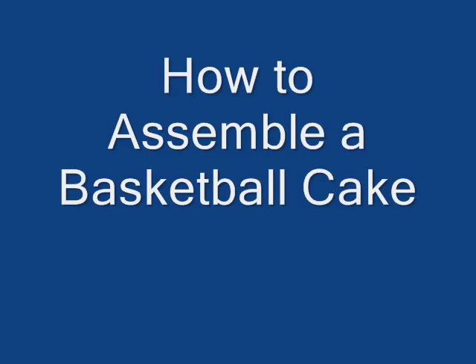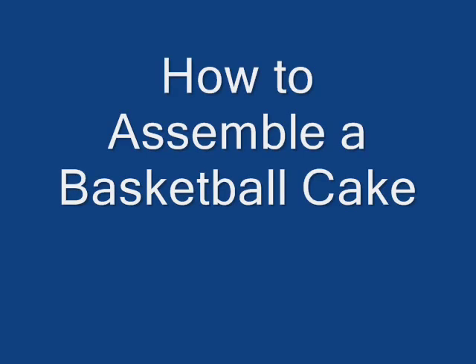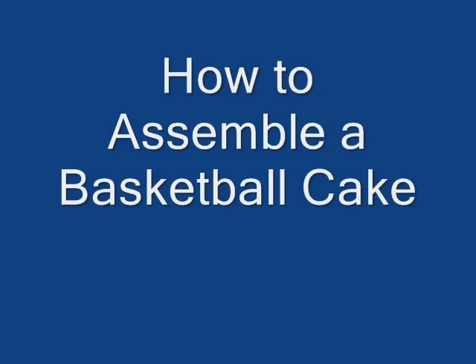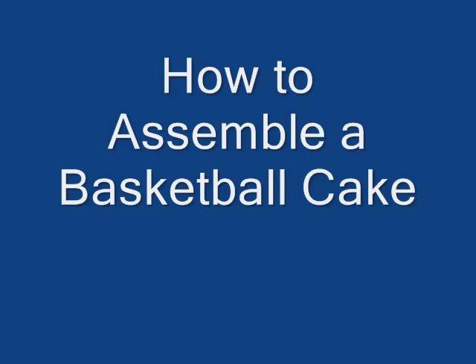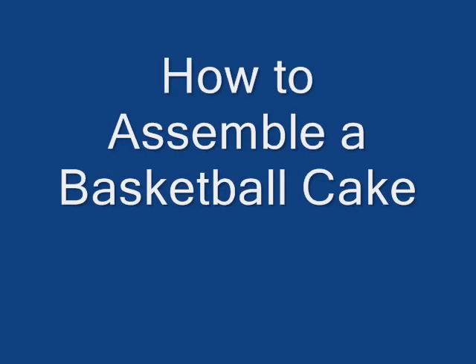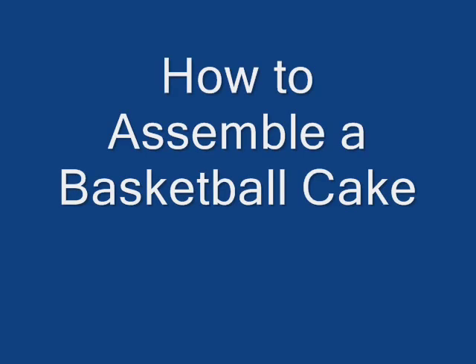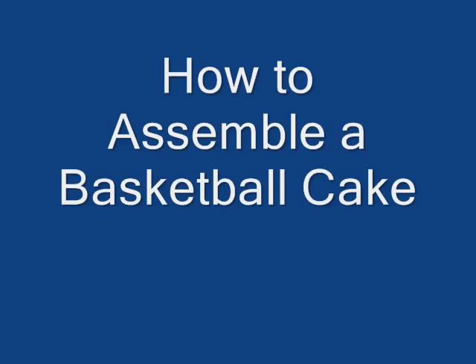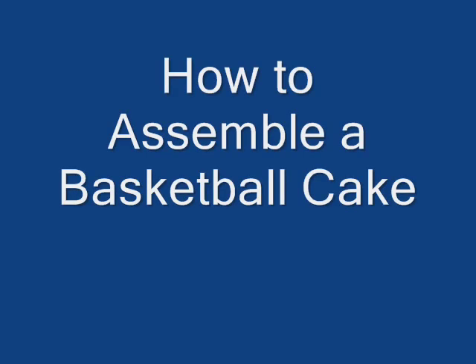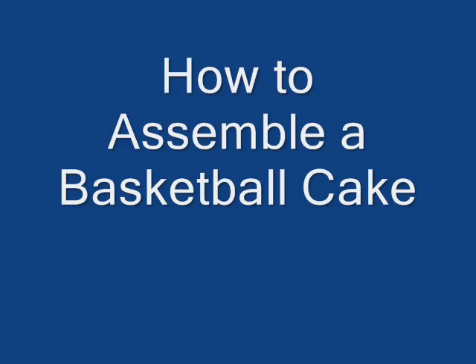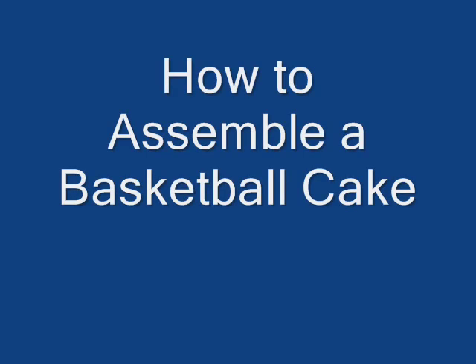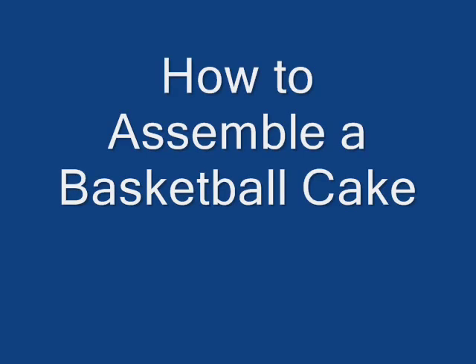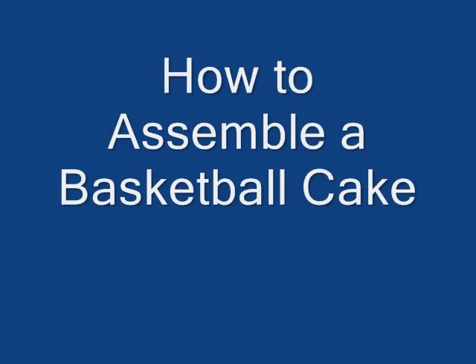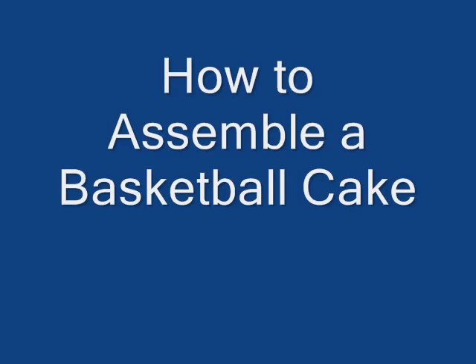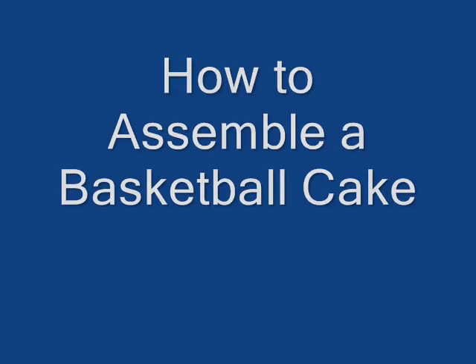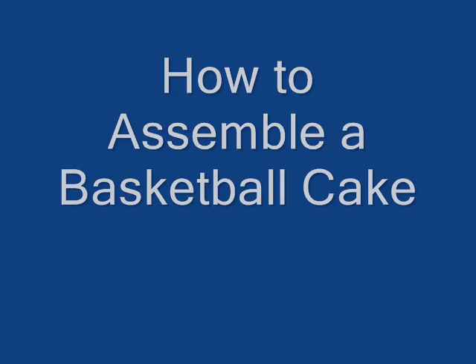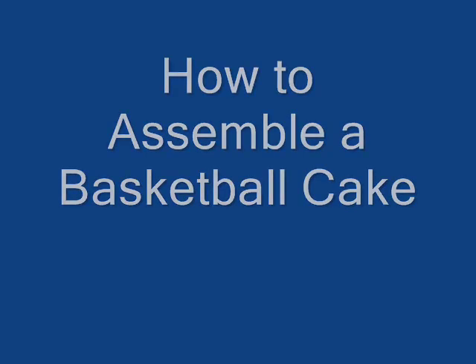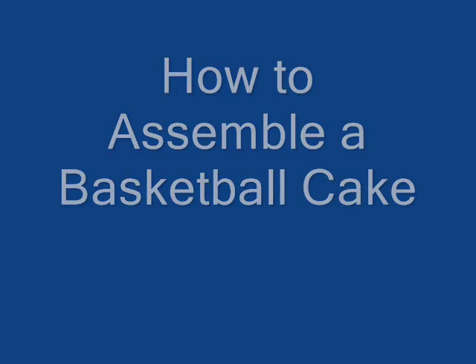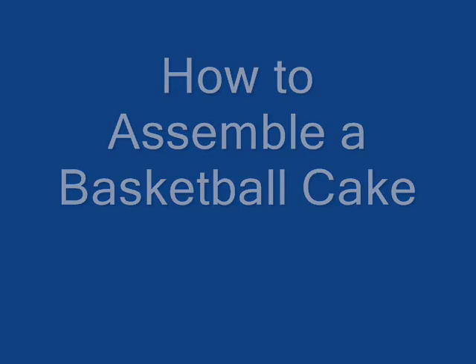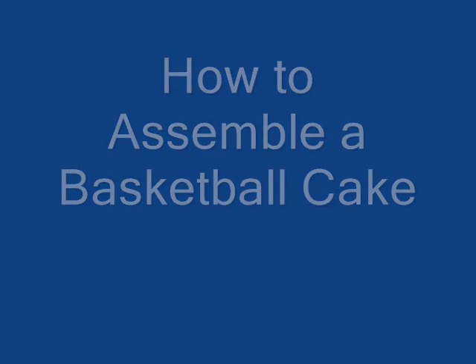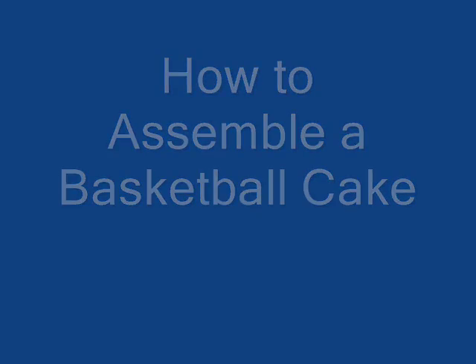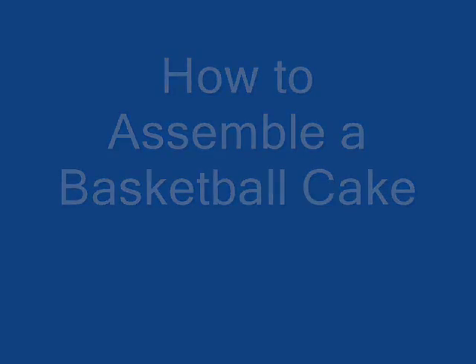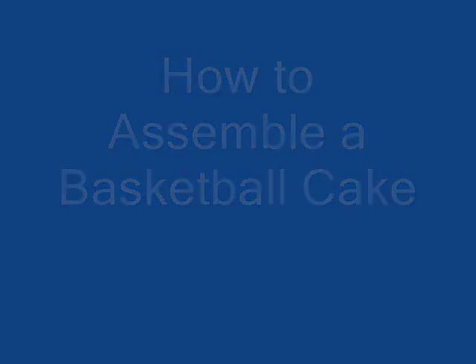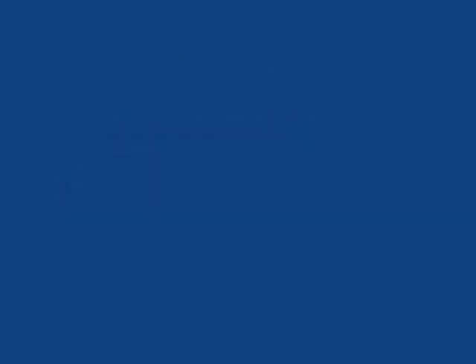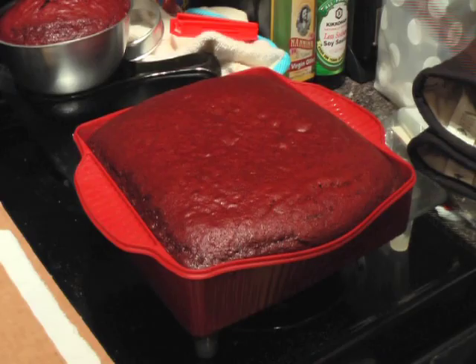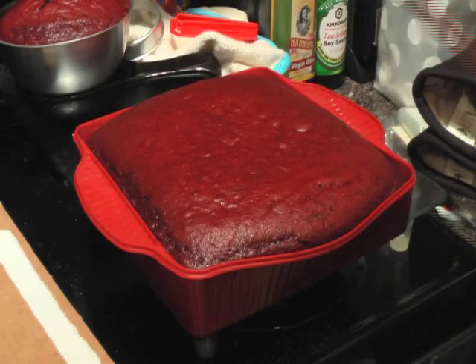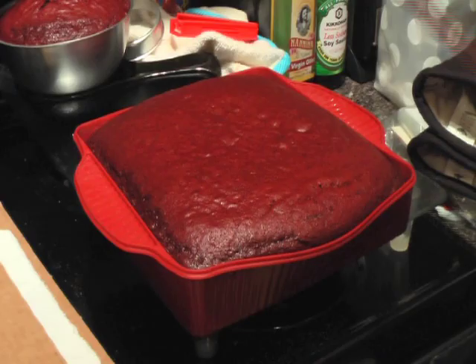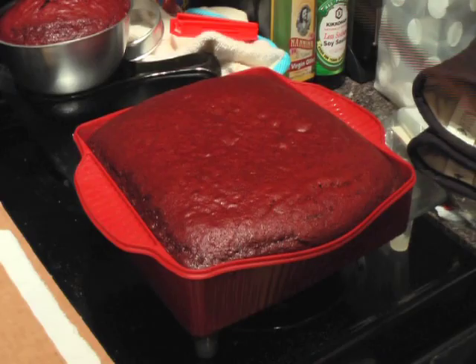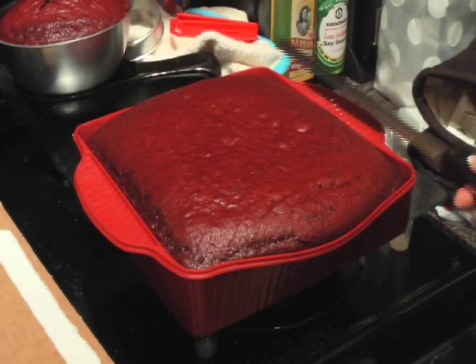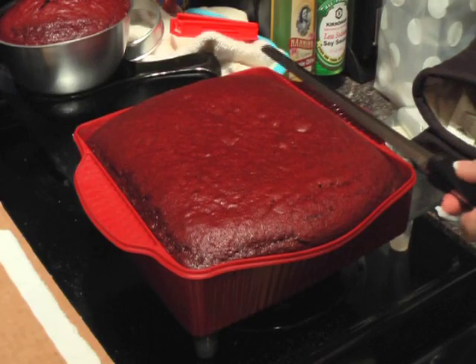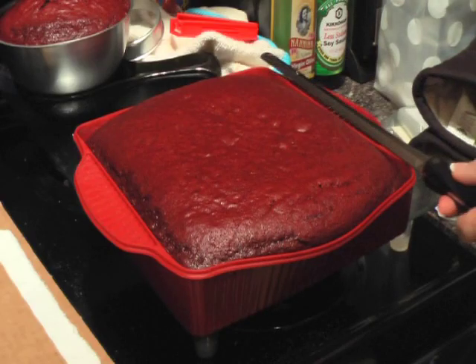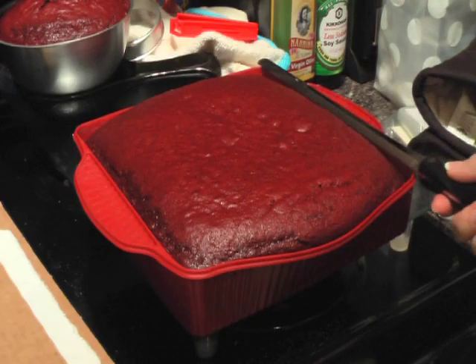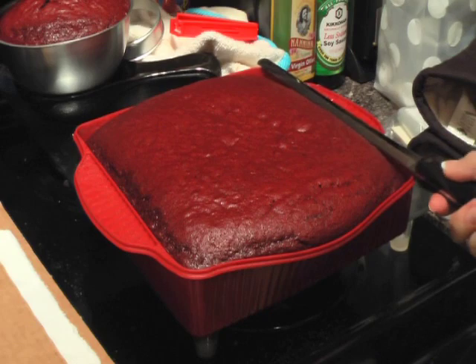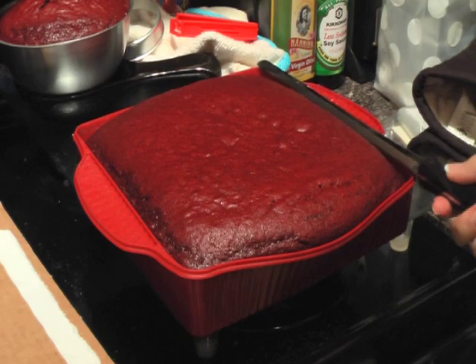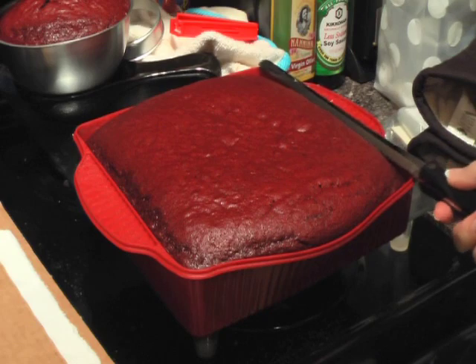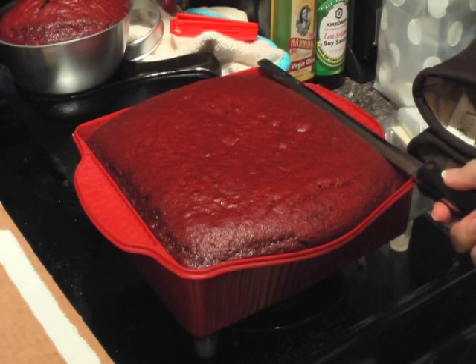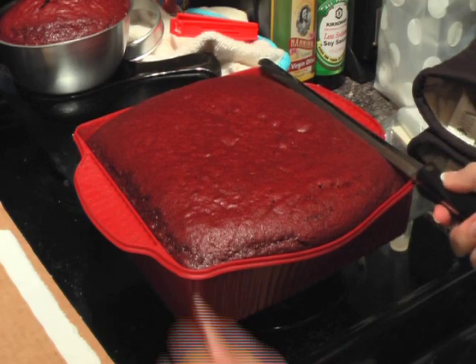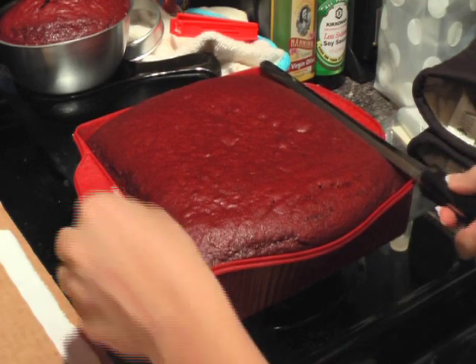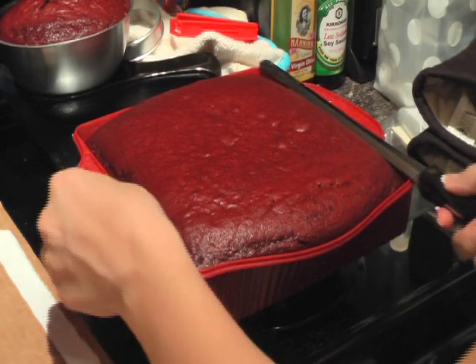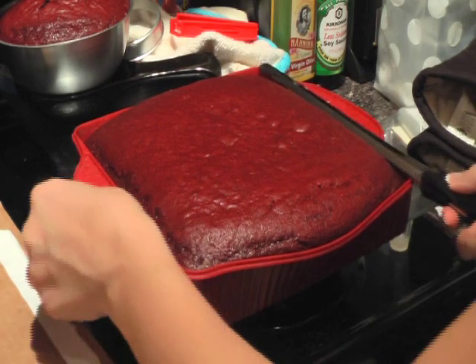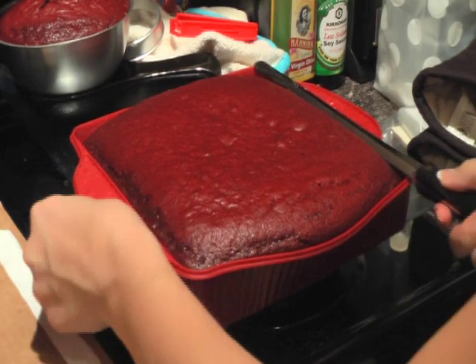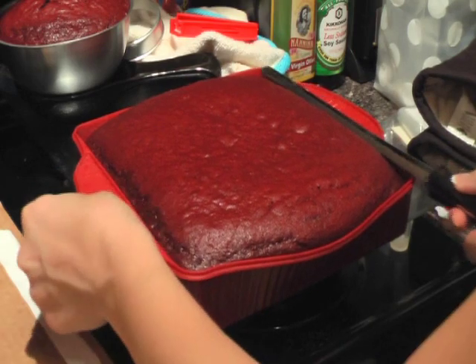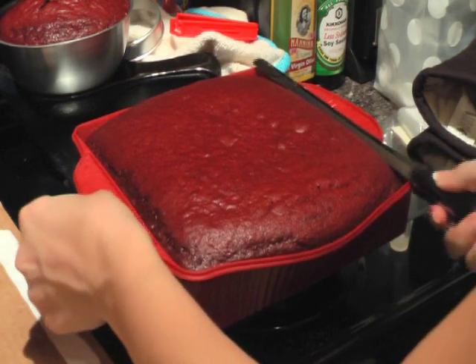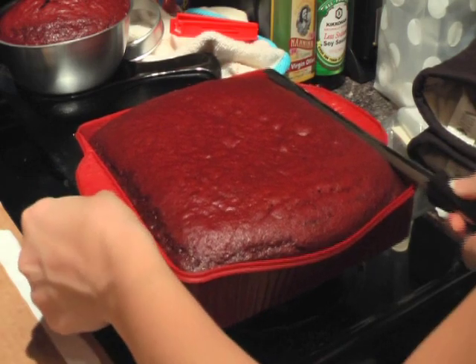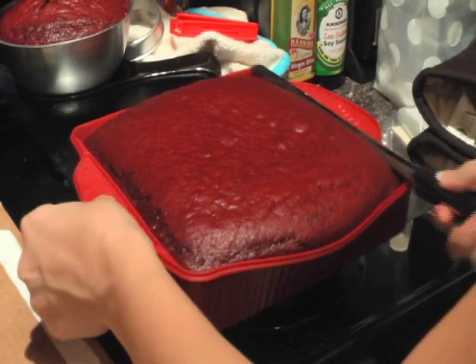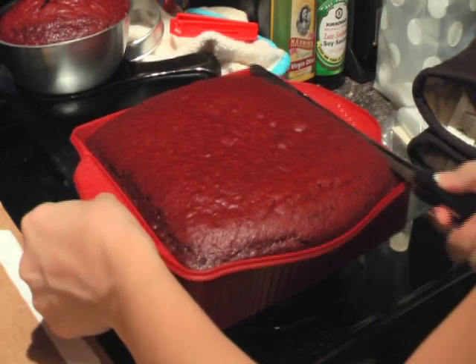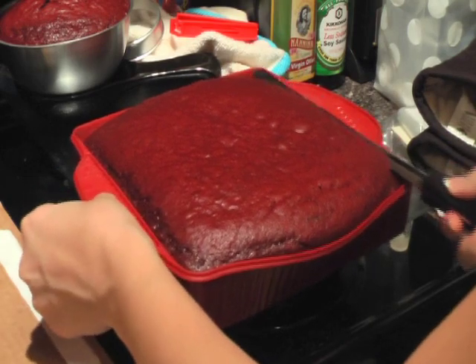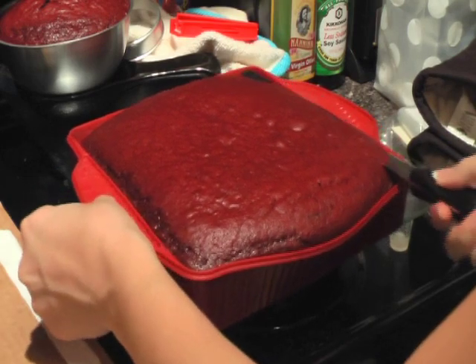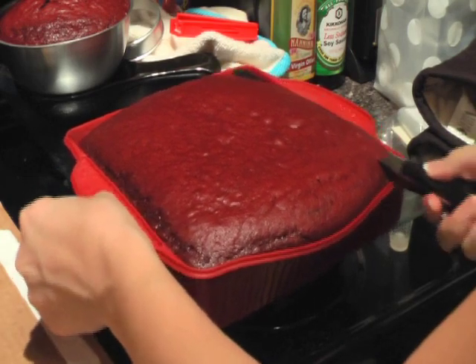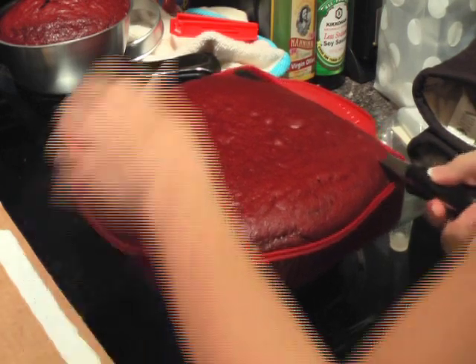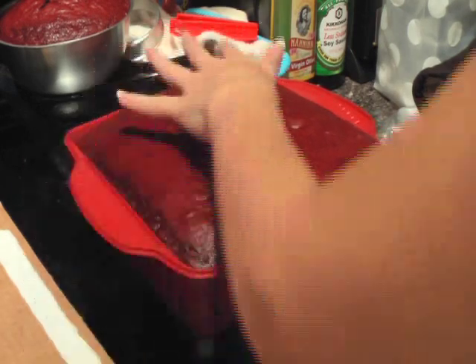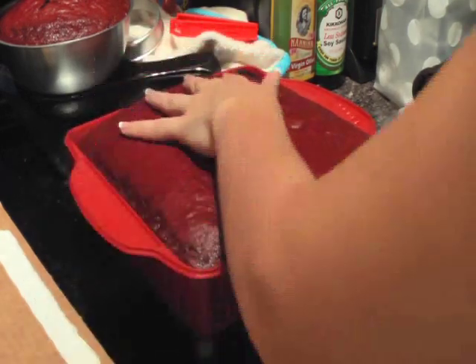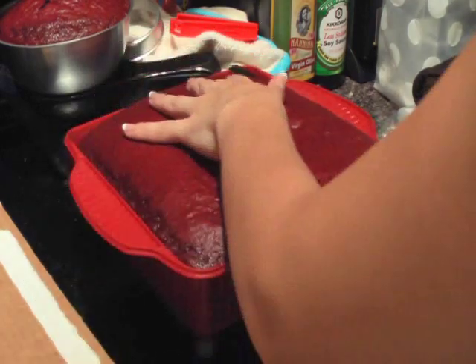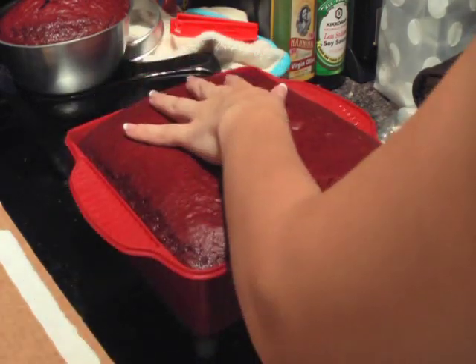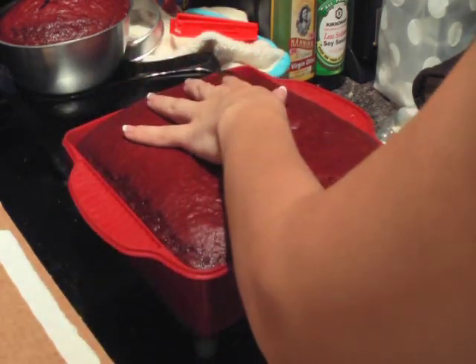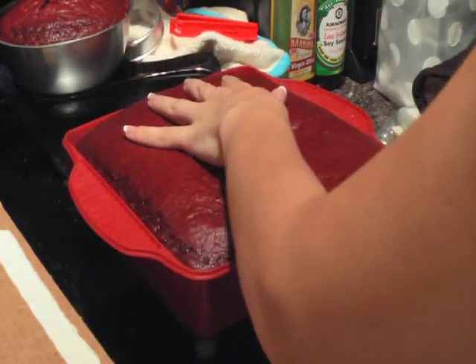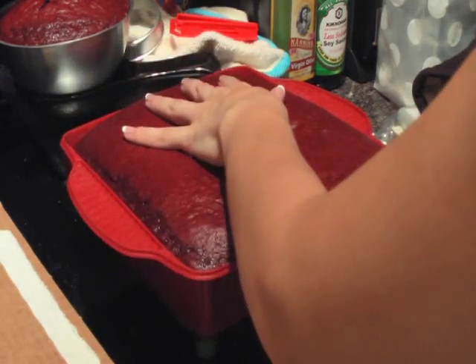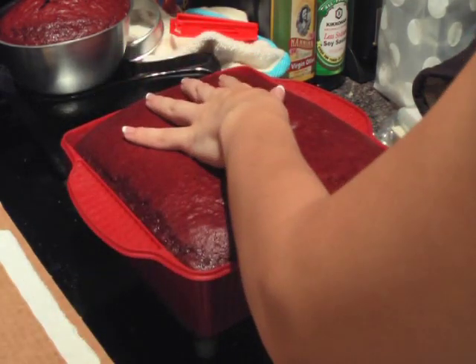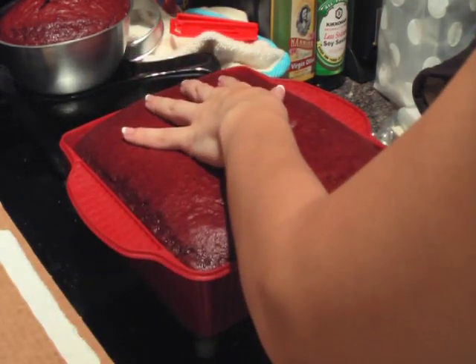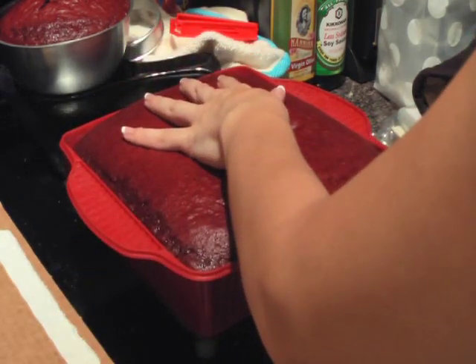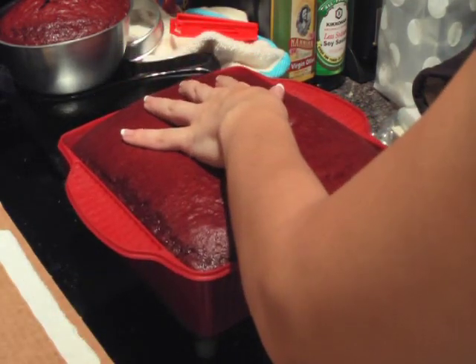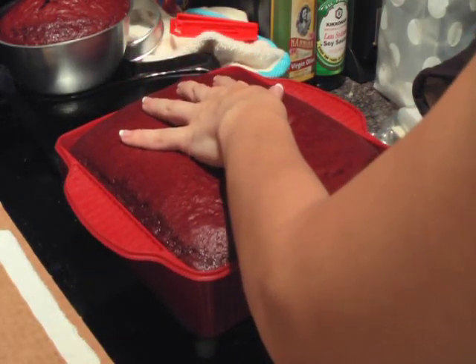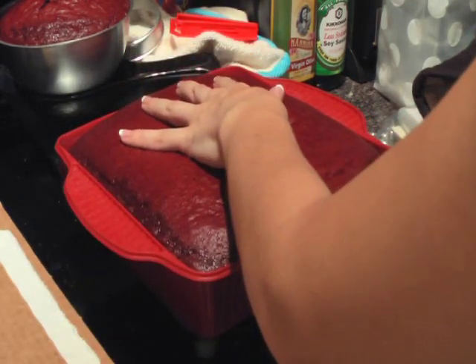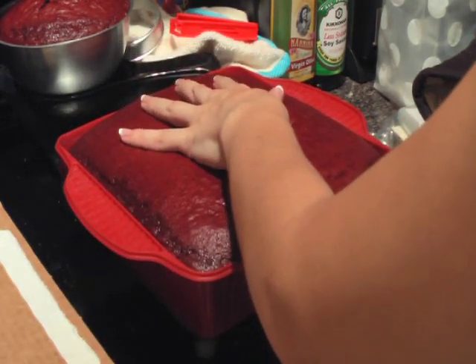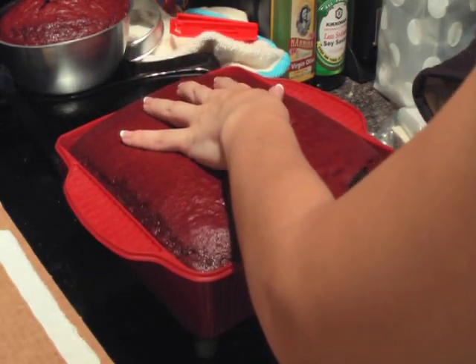Hello, everybody. As promised, I'm going to show you how to put together a basketball cake.